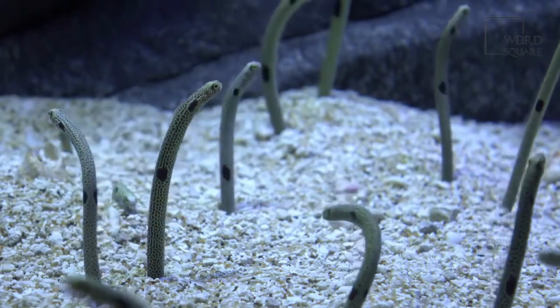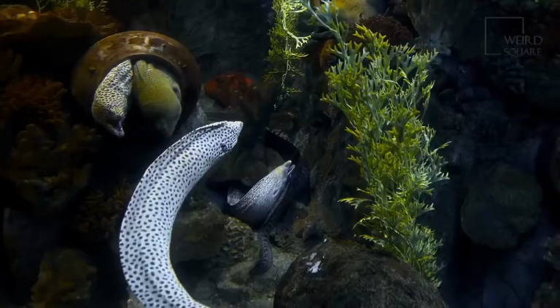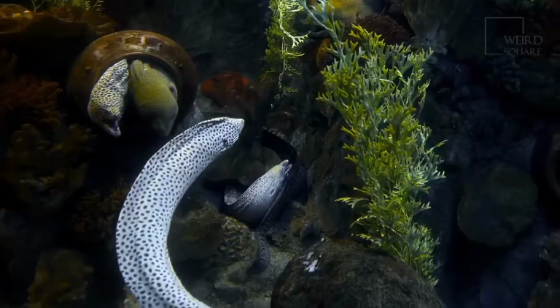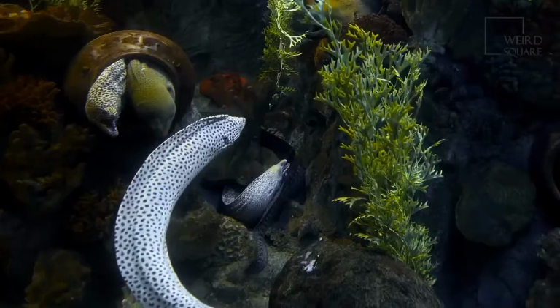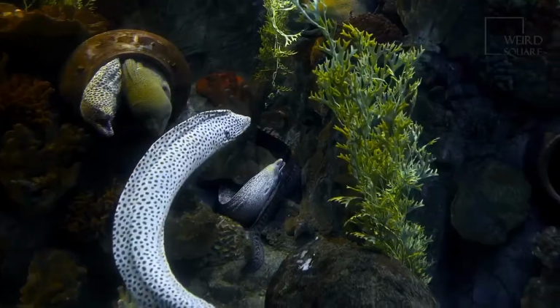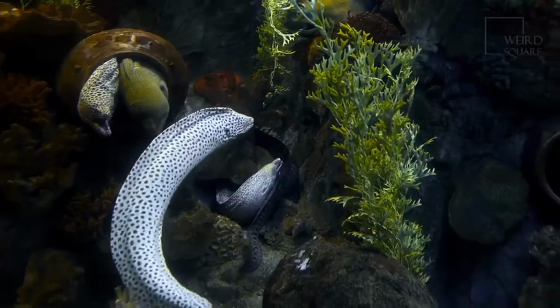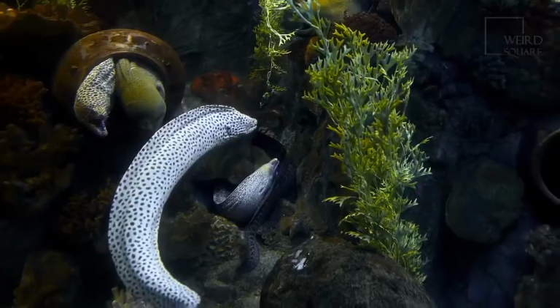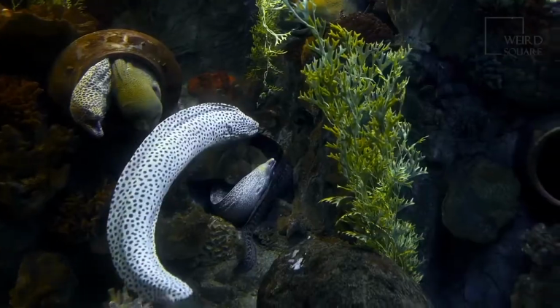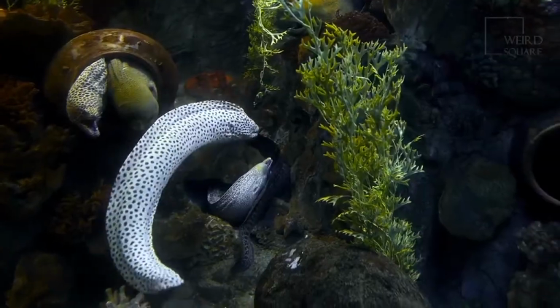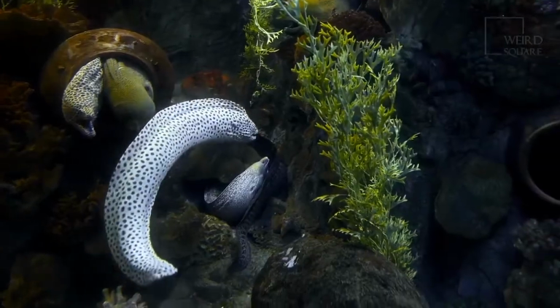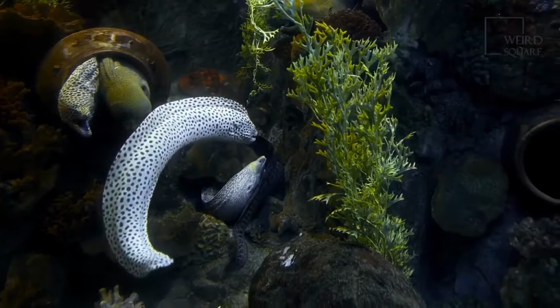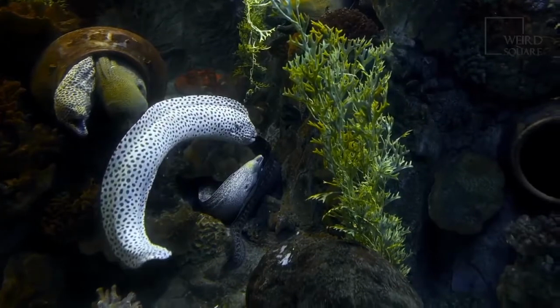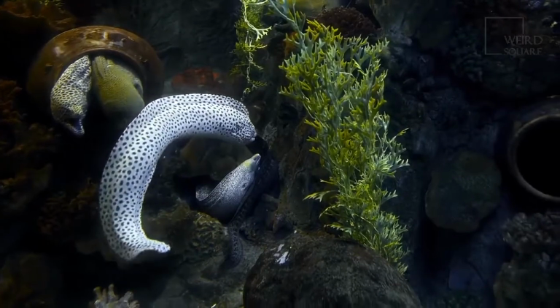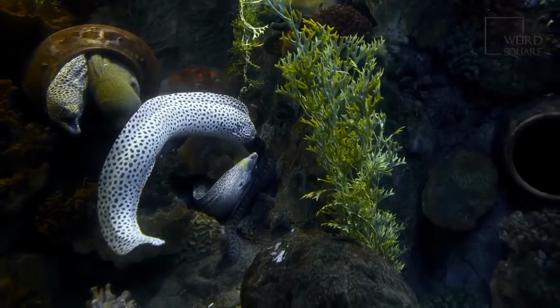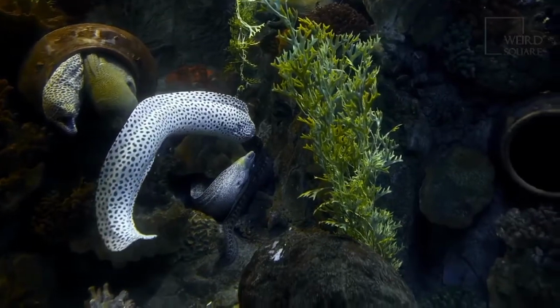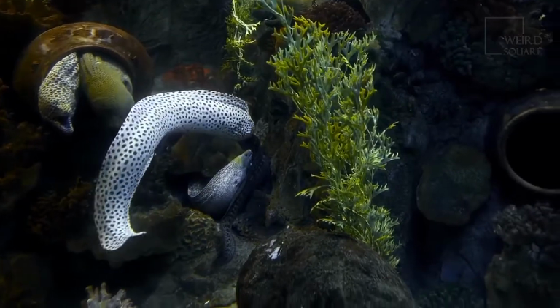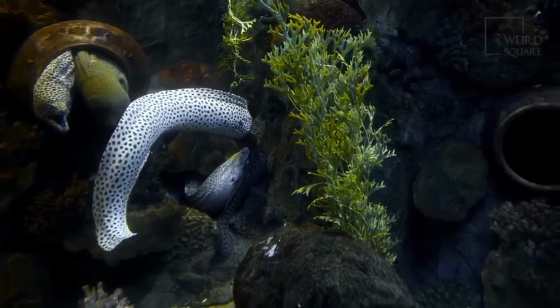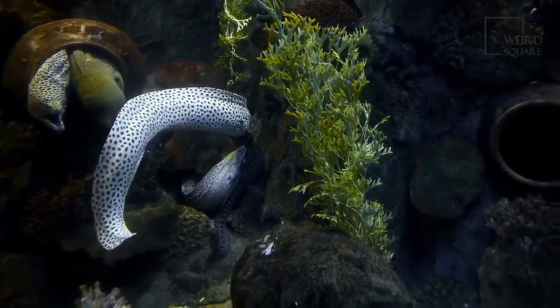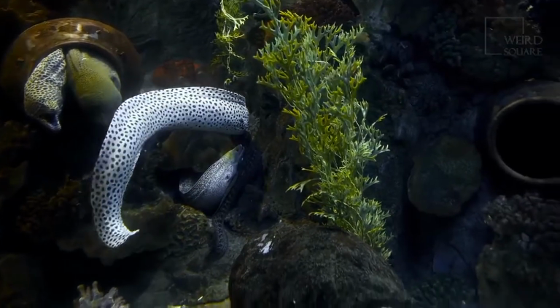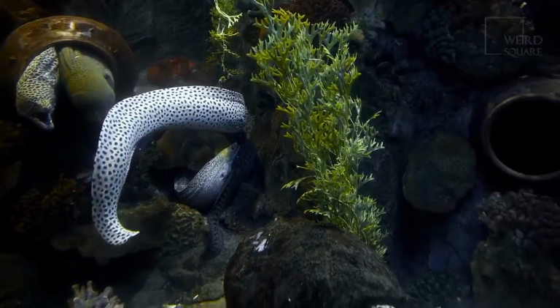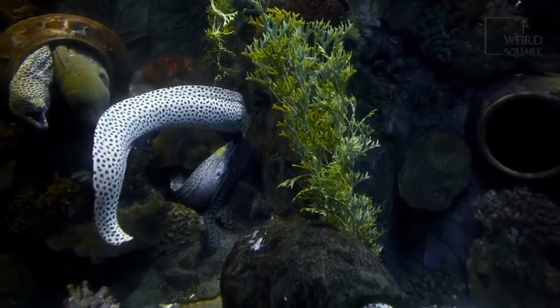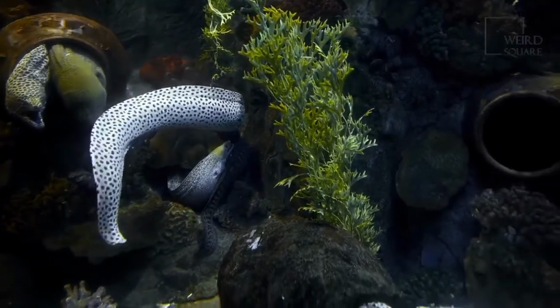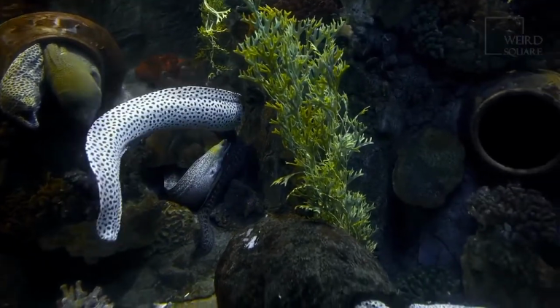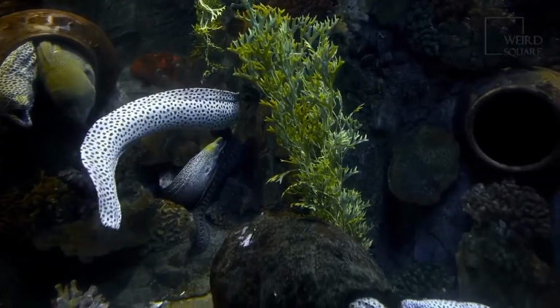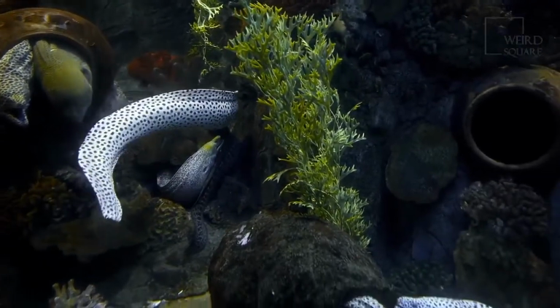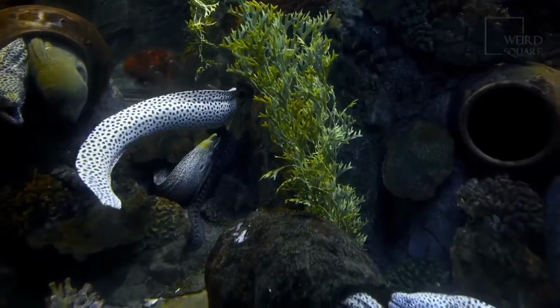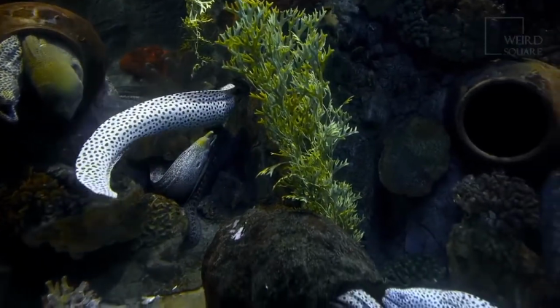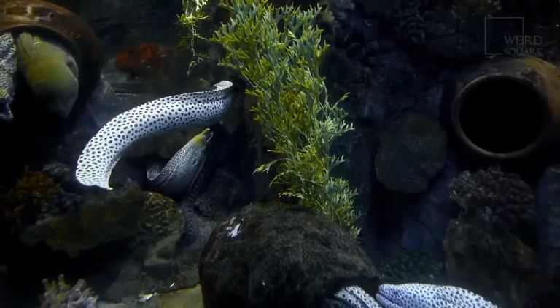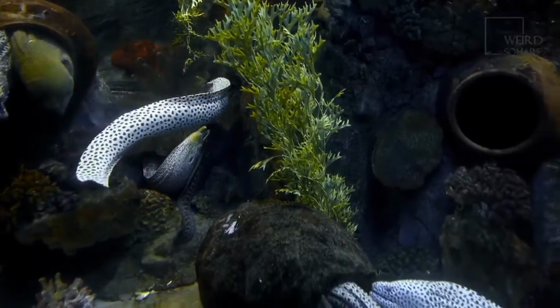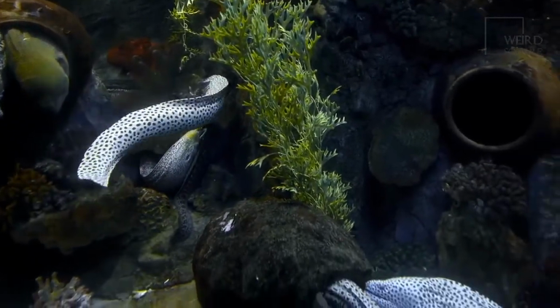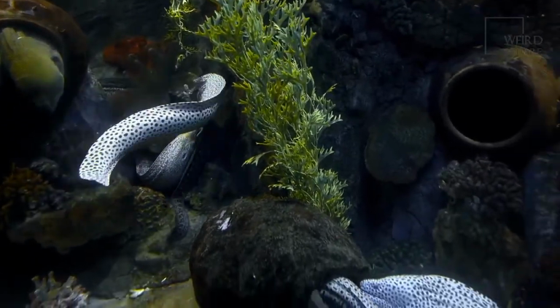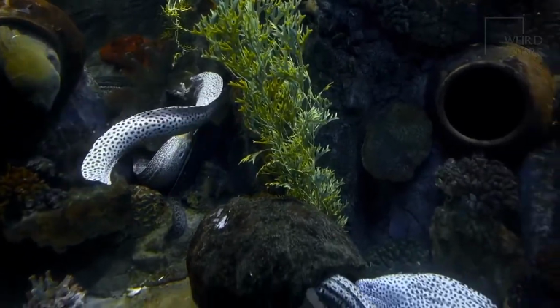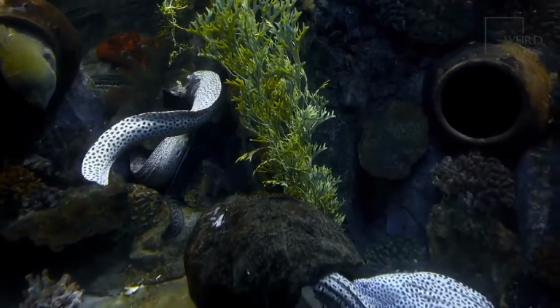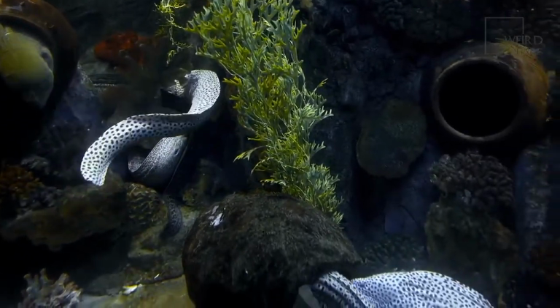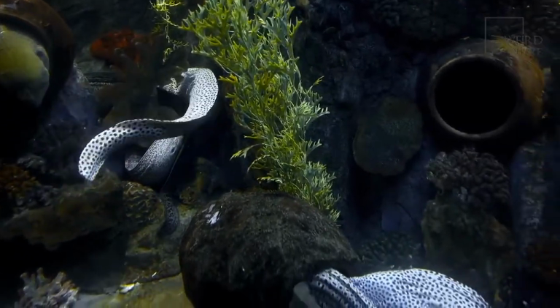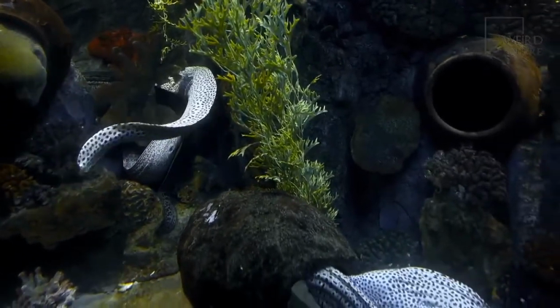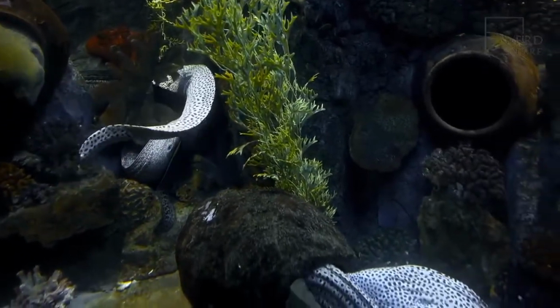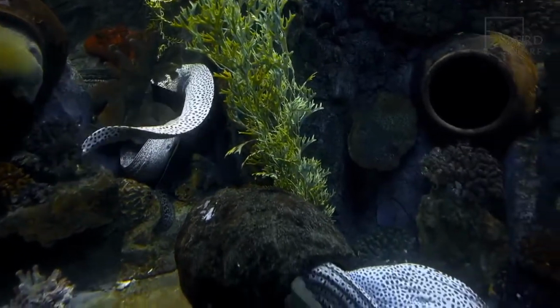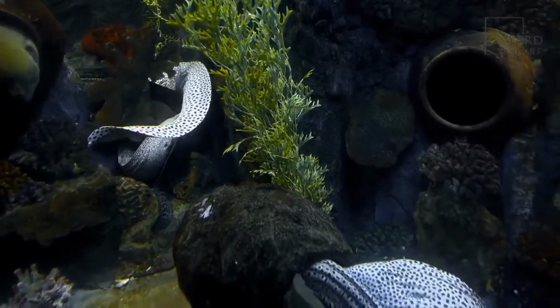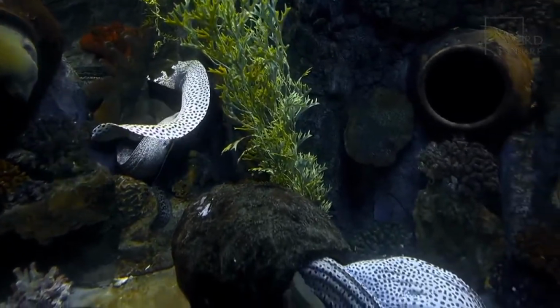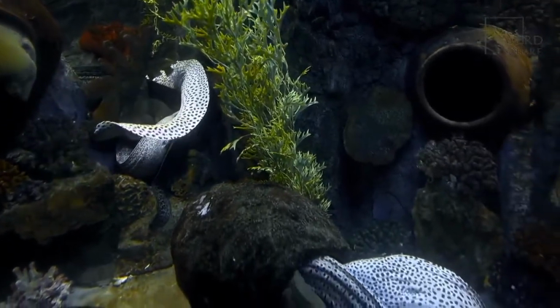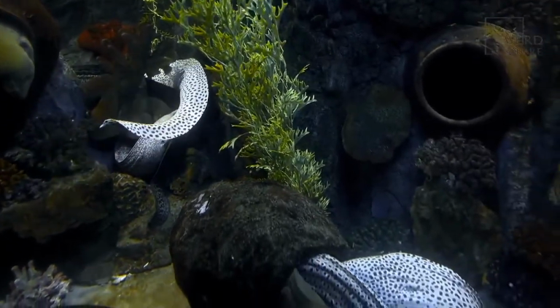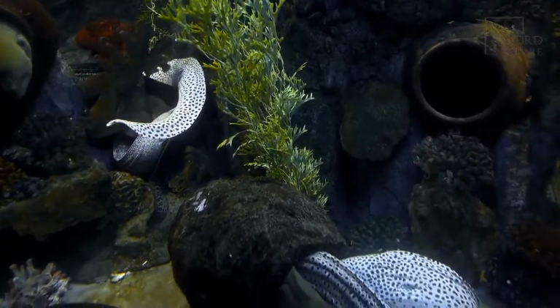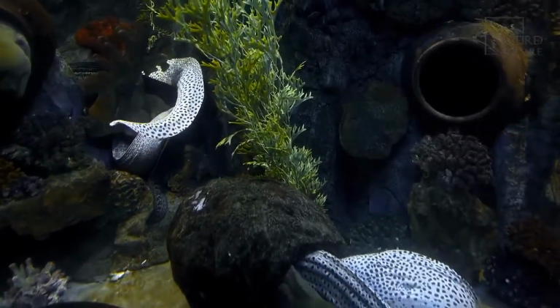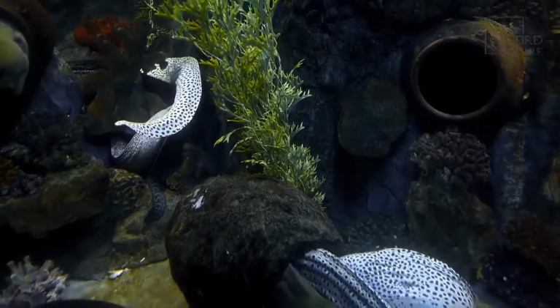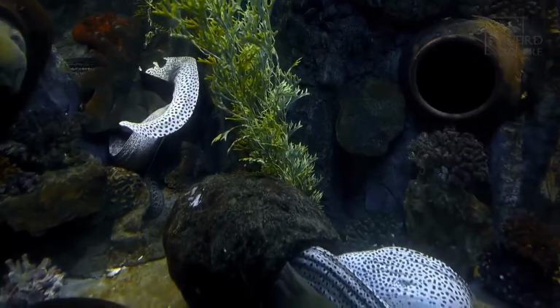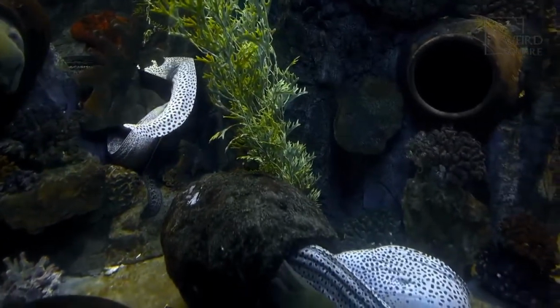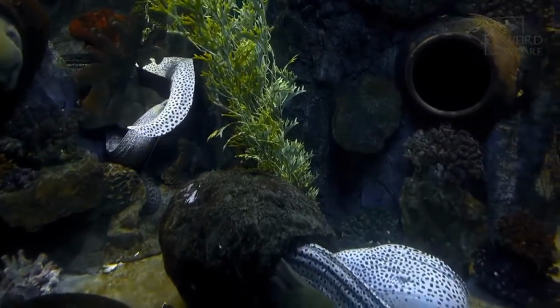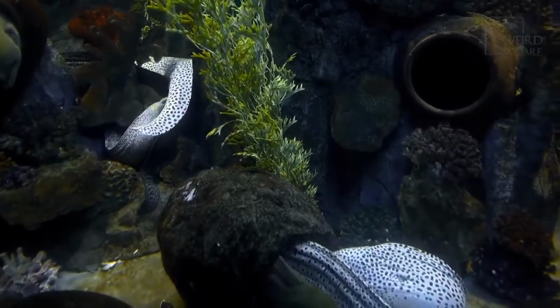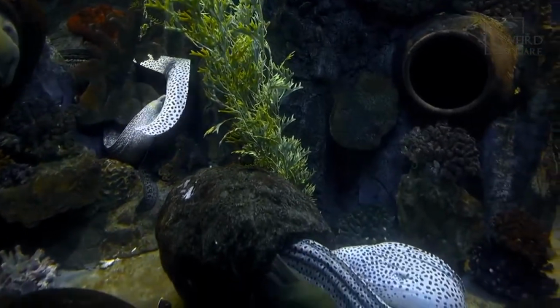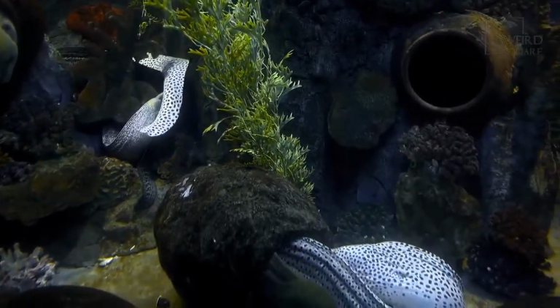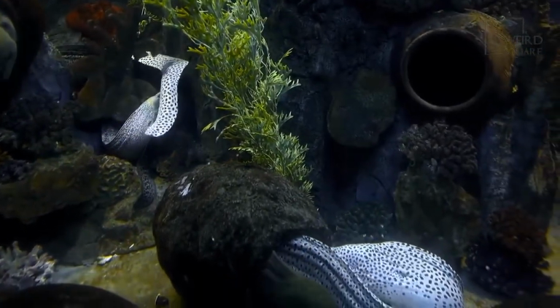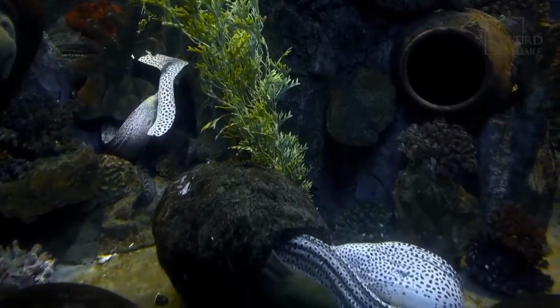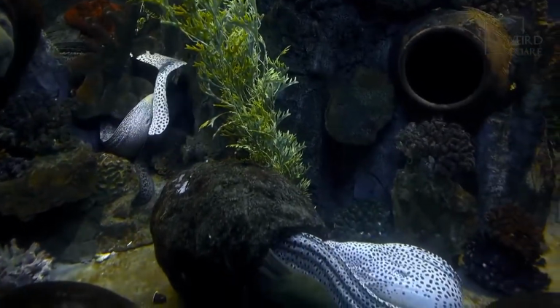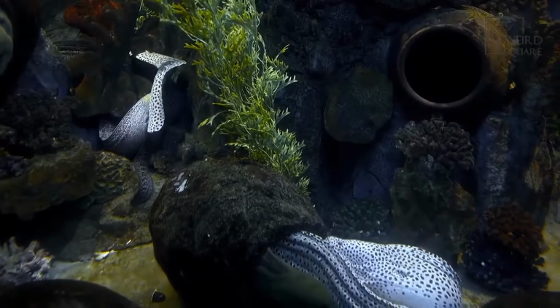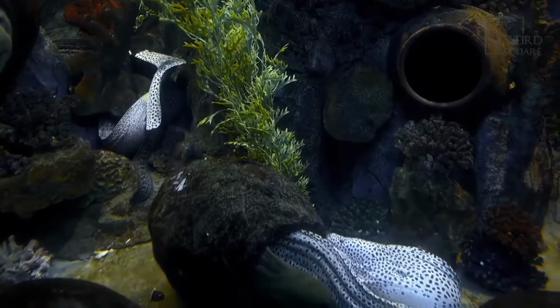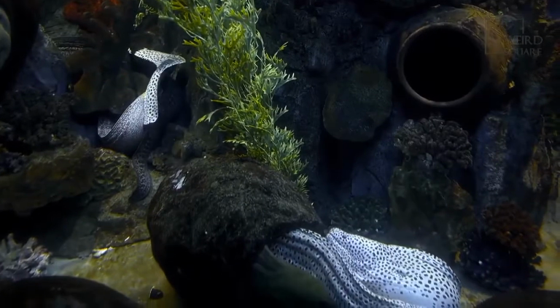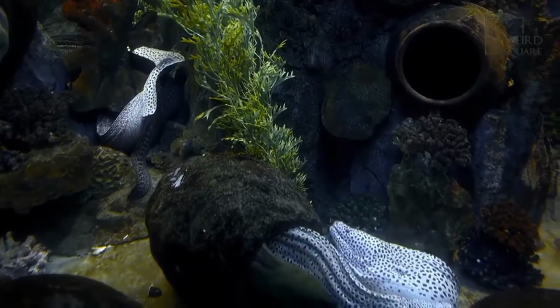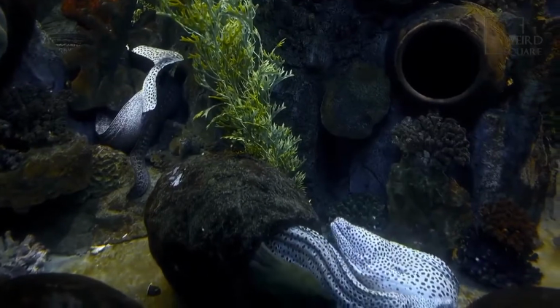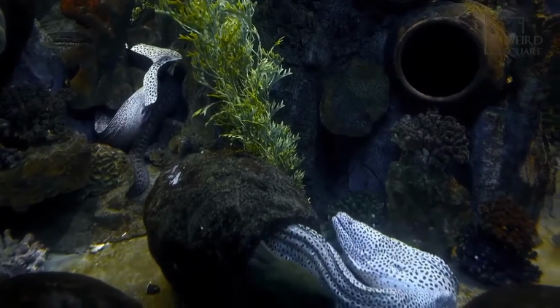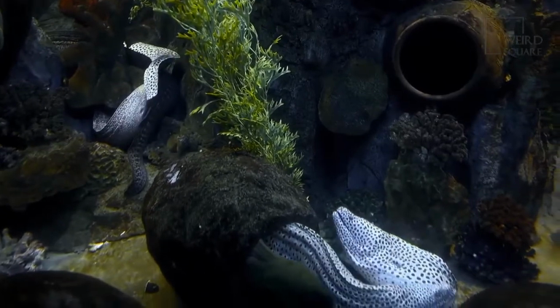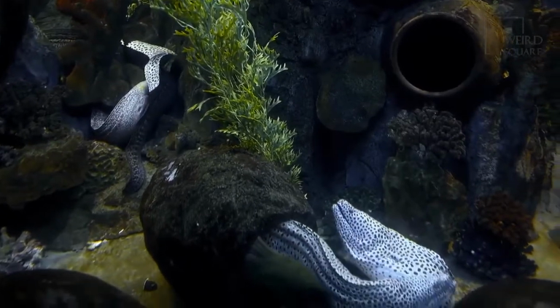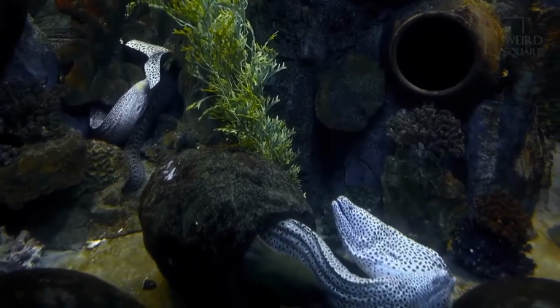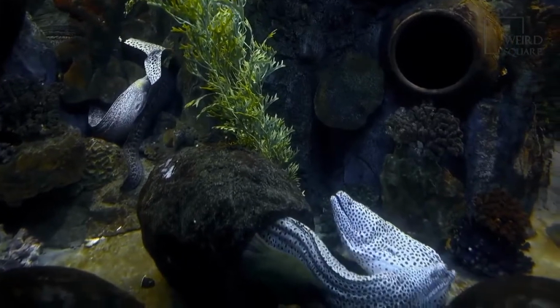Electric eels can grow up to 2.5 meters and only need to surface for air every 10 minutes, due to the eel's complex circulatory system.